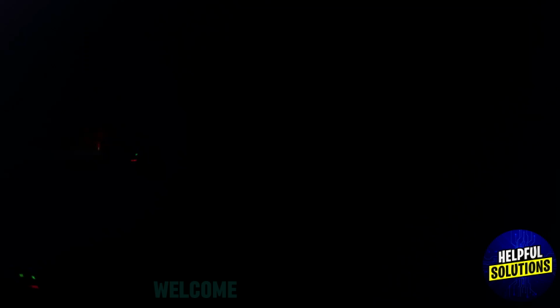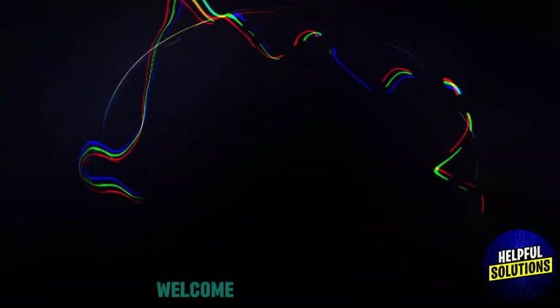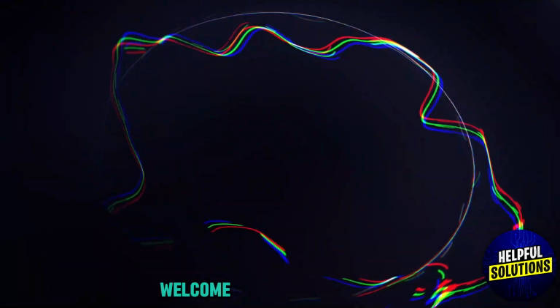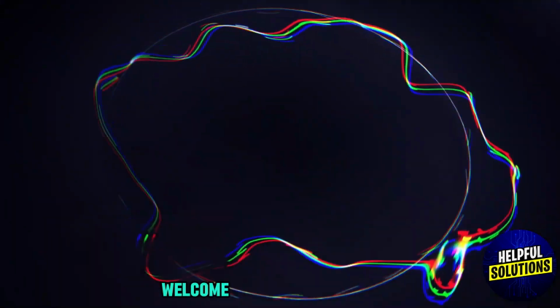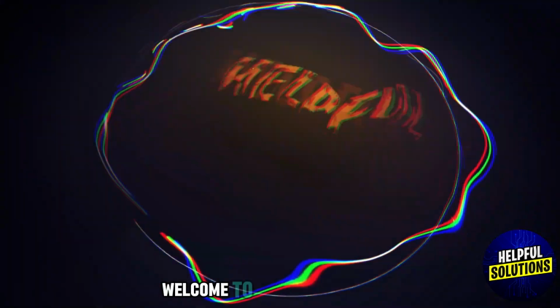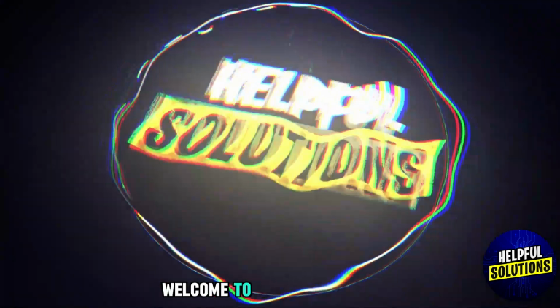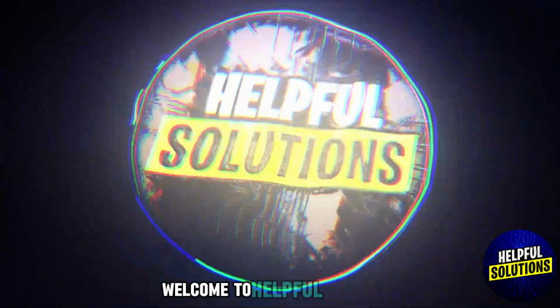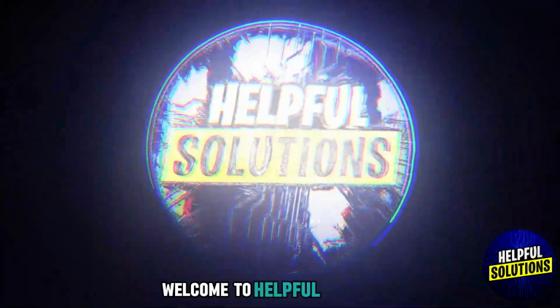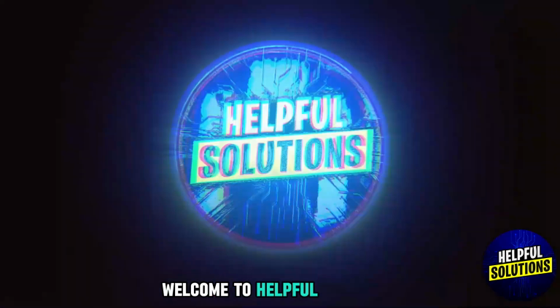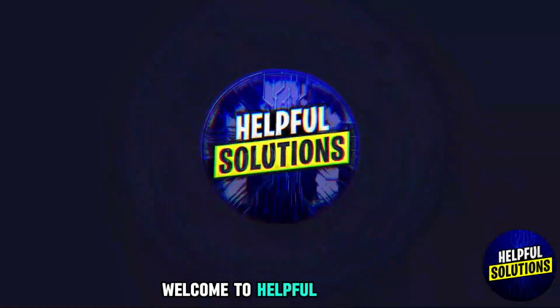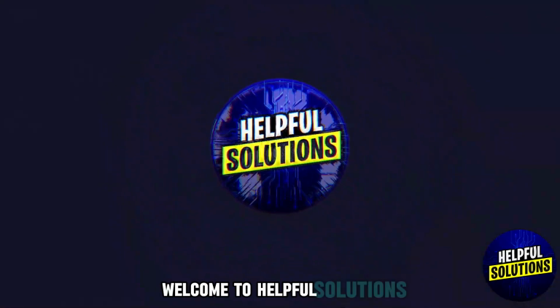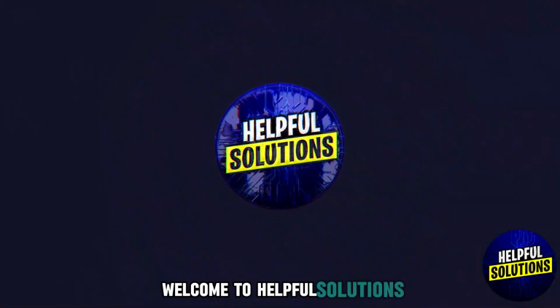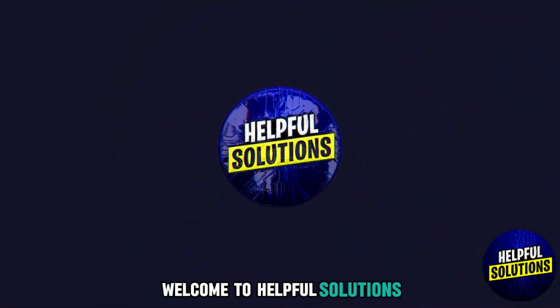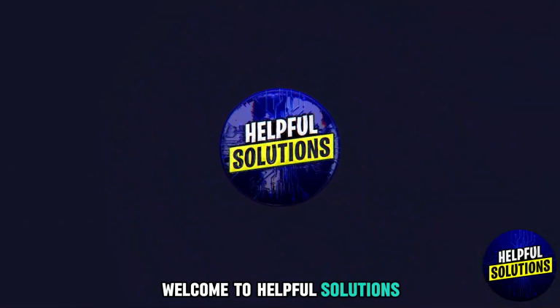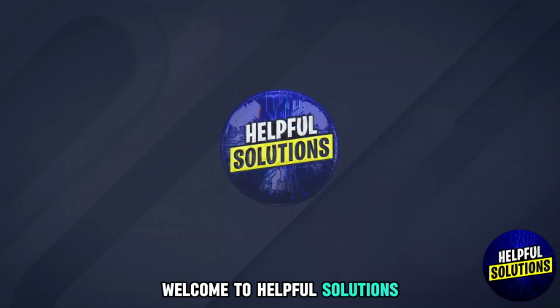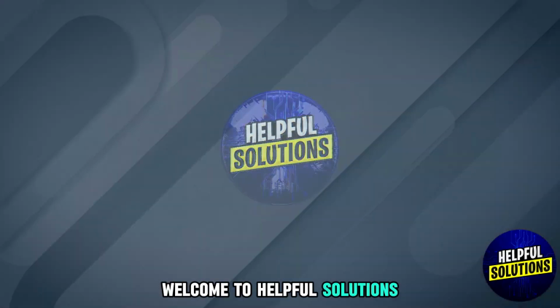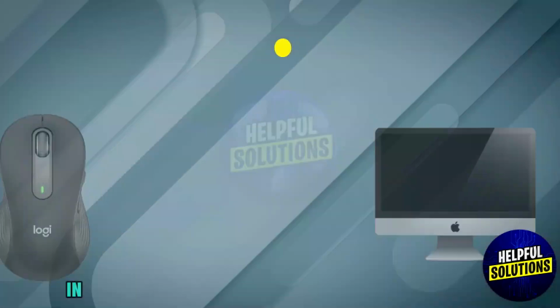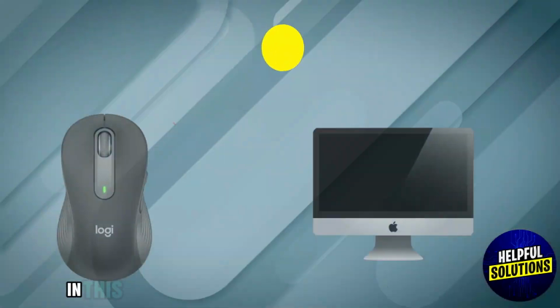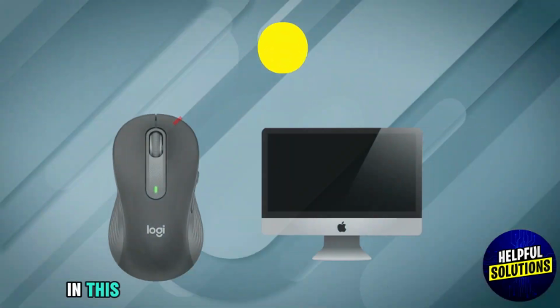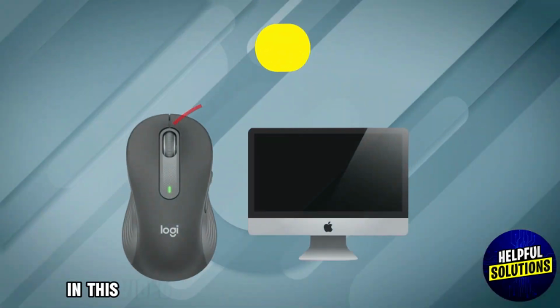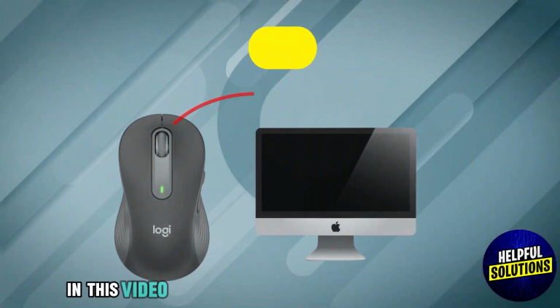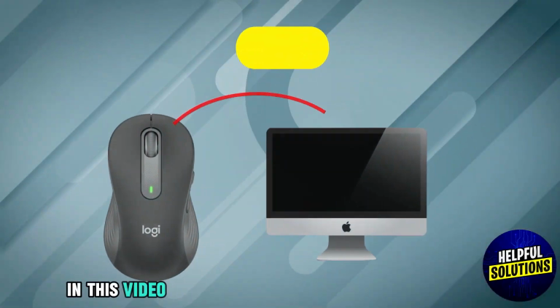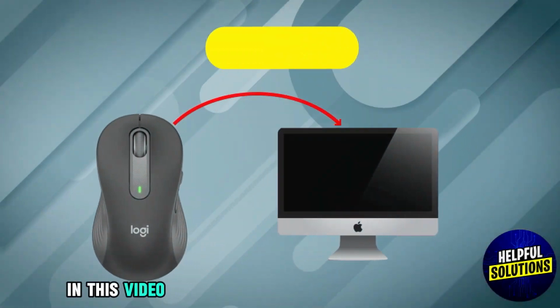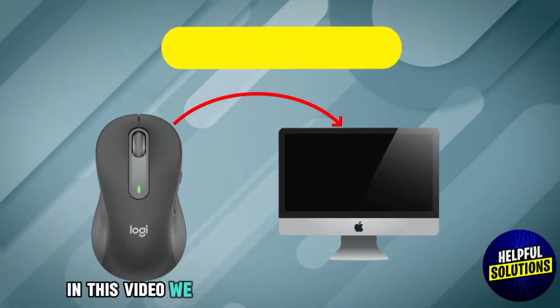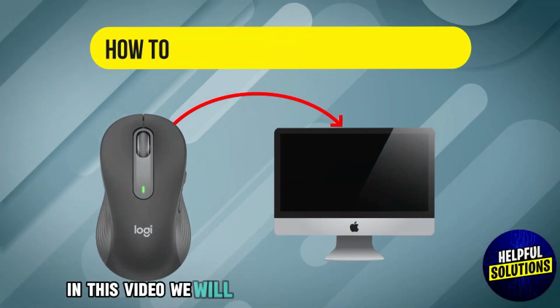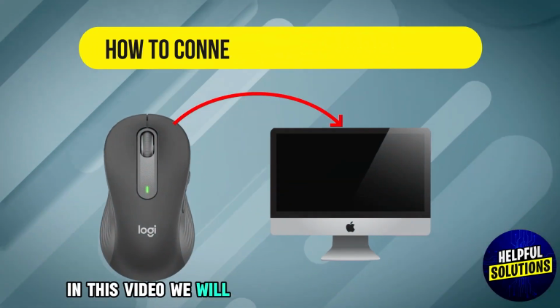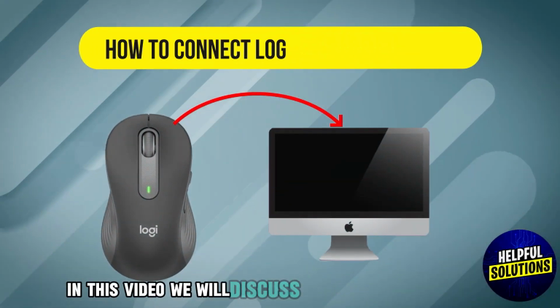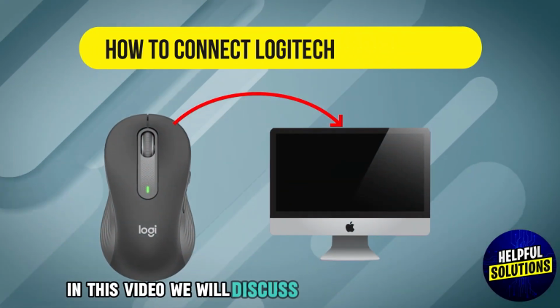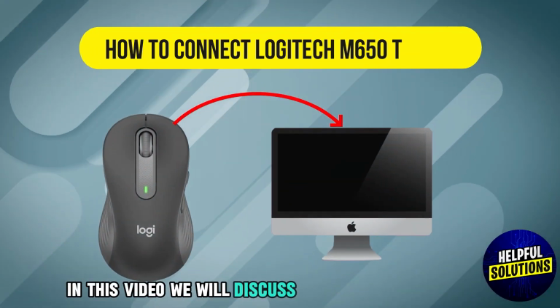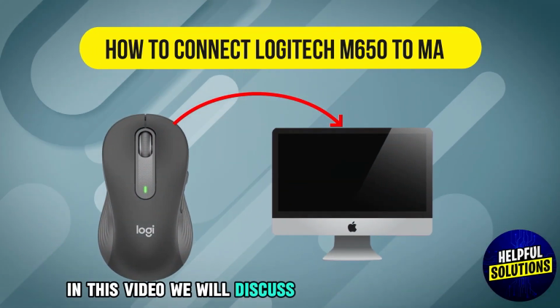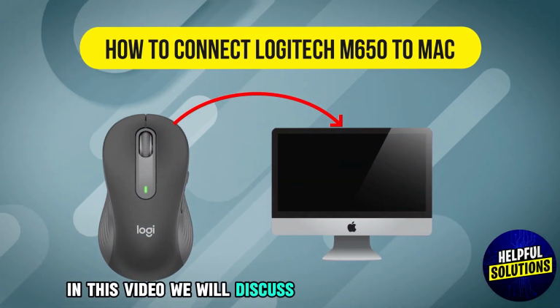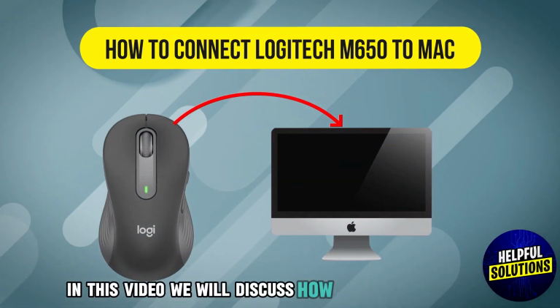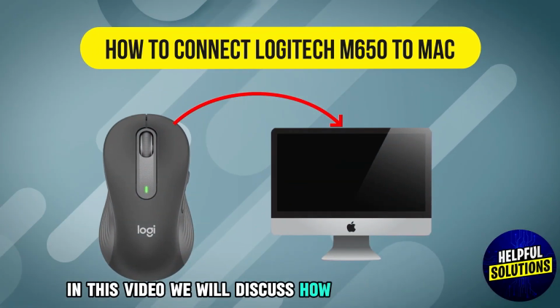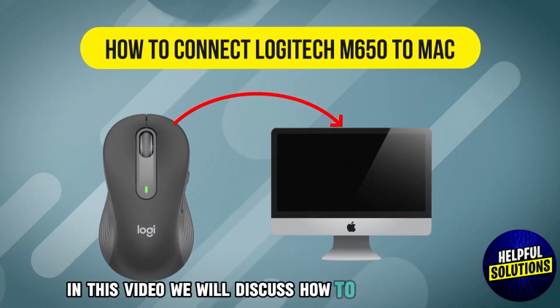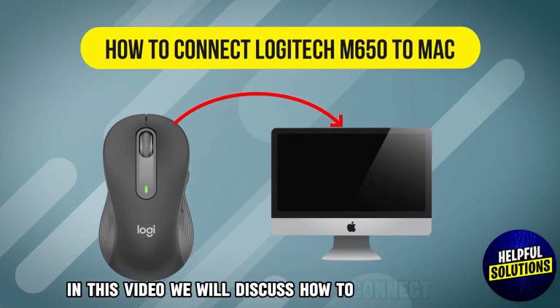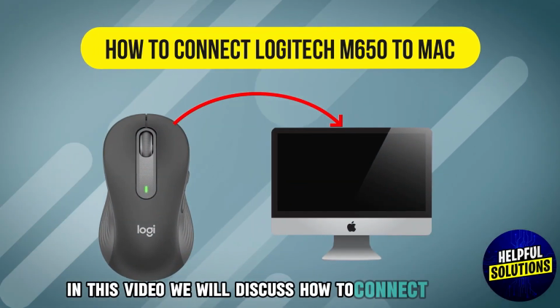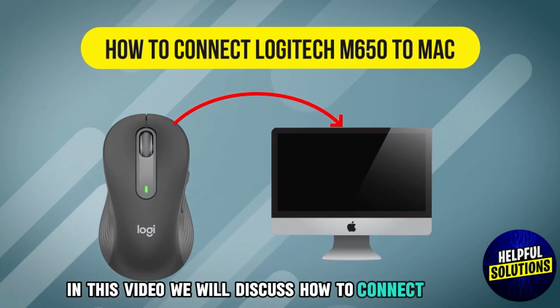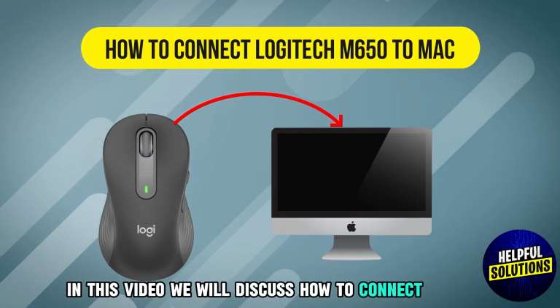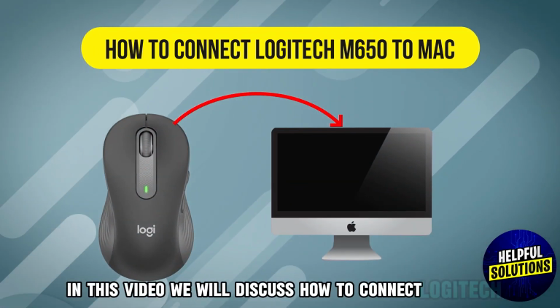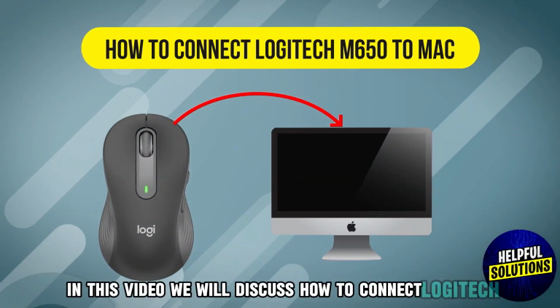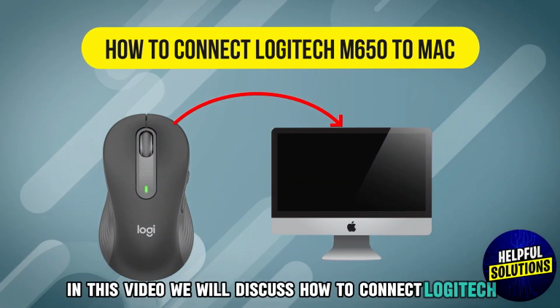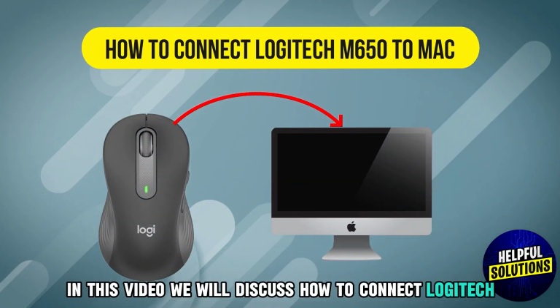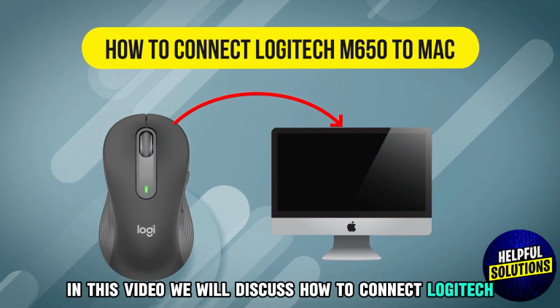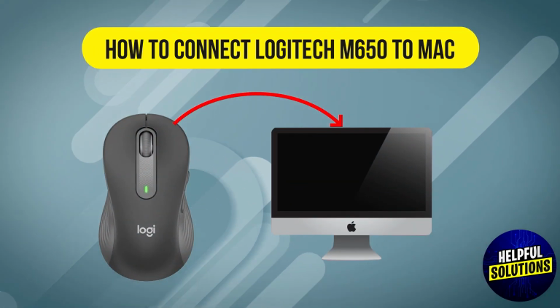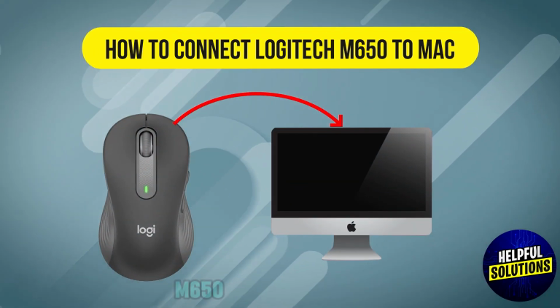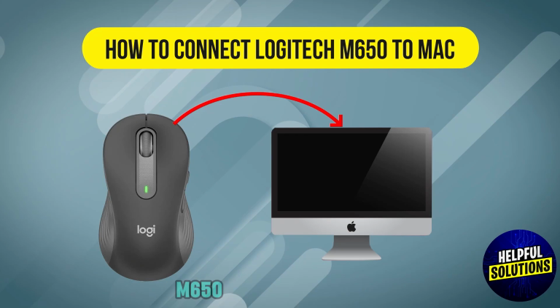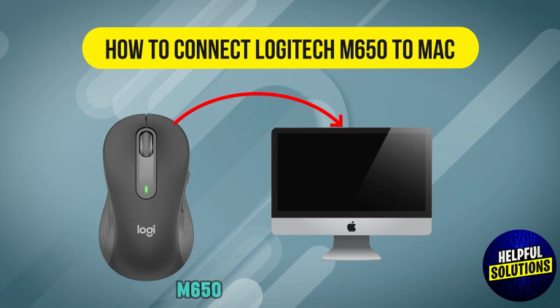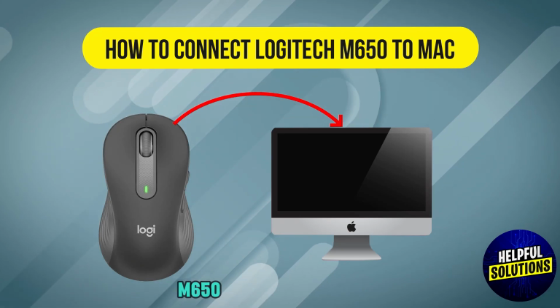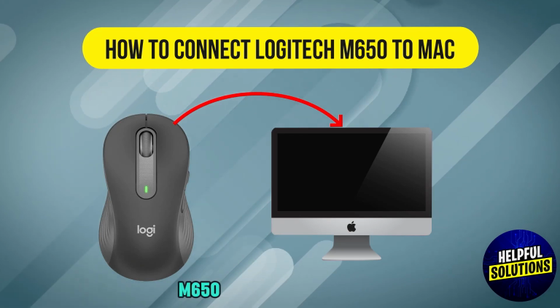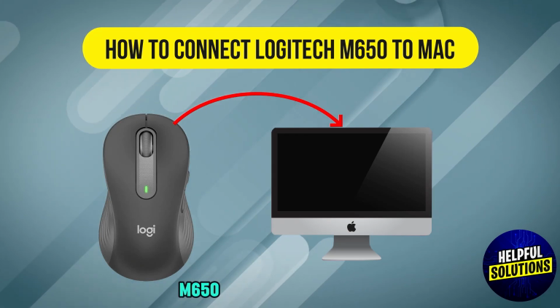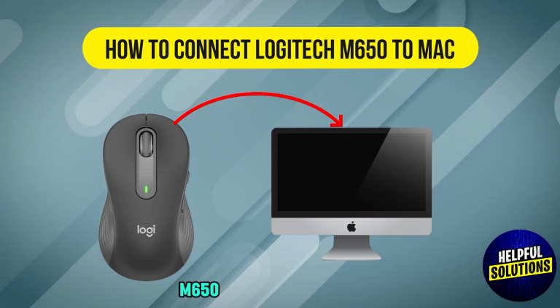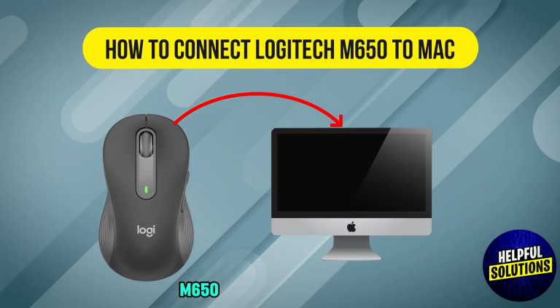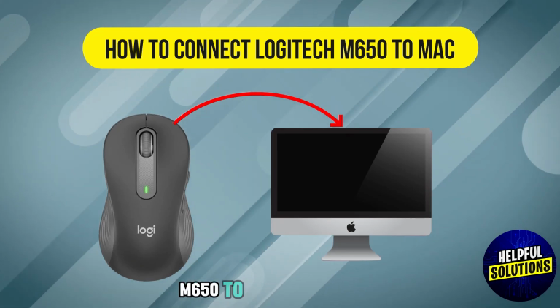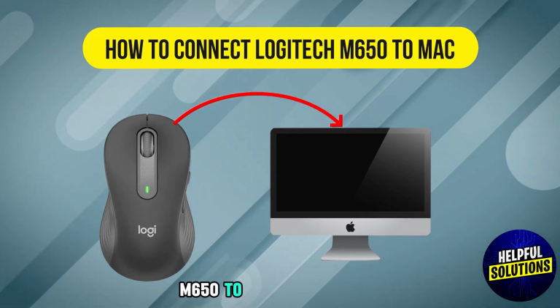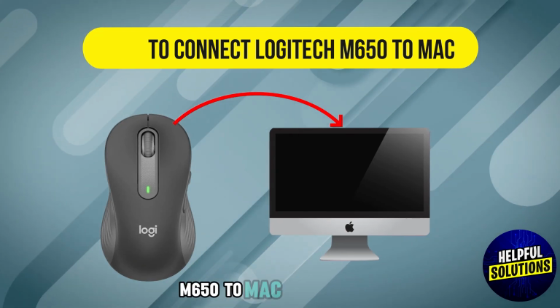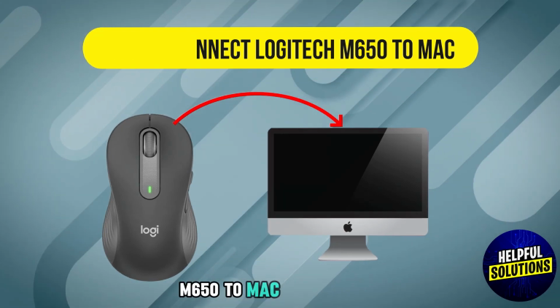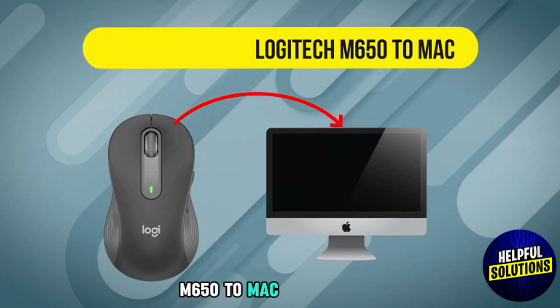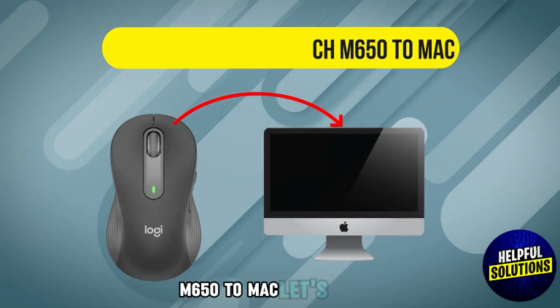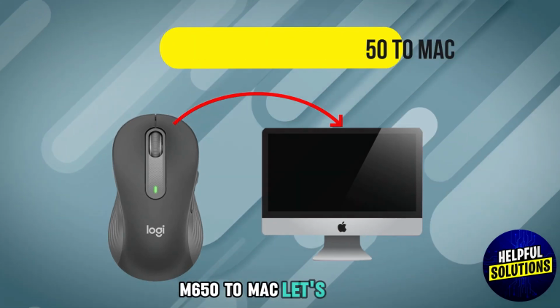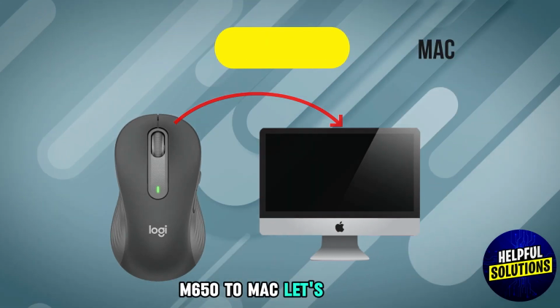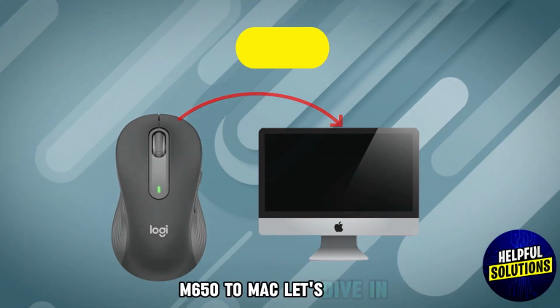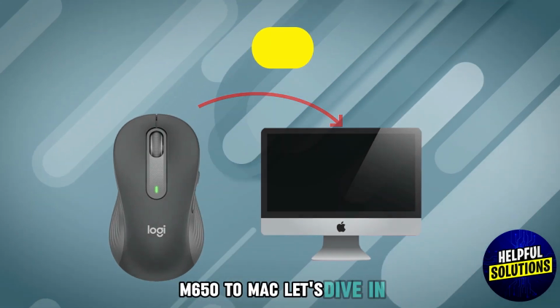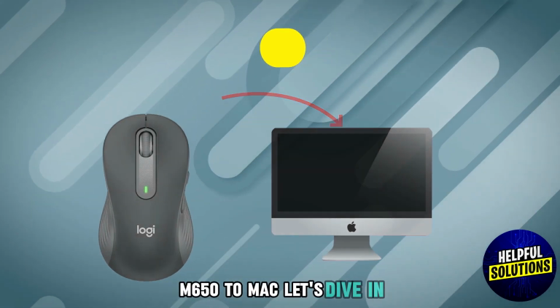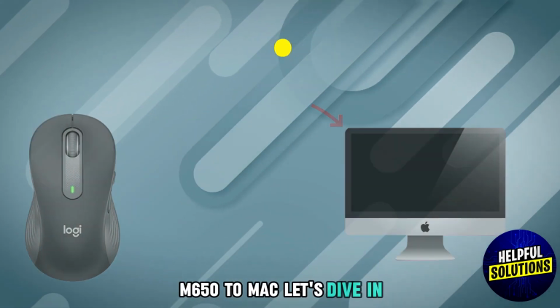Welcome to Helpful Solutions. In this video, we will discuss how to connect Logitech M650 to Mac. Let's dive in.